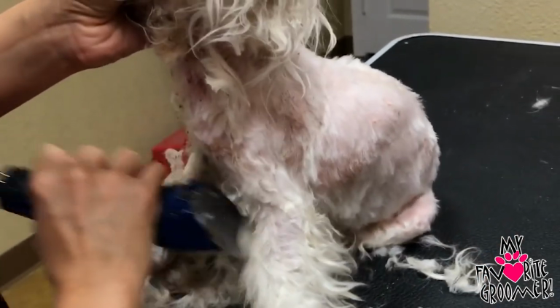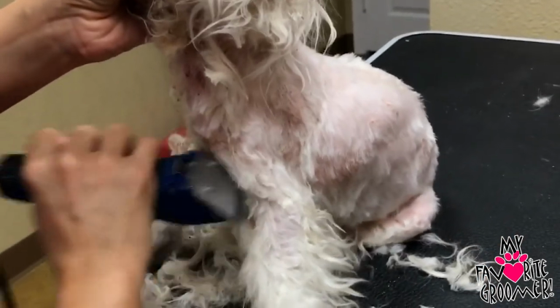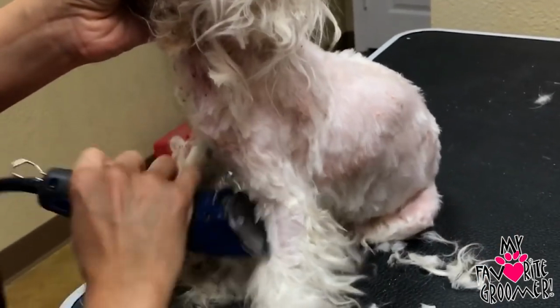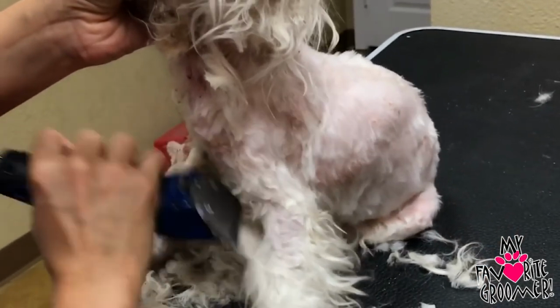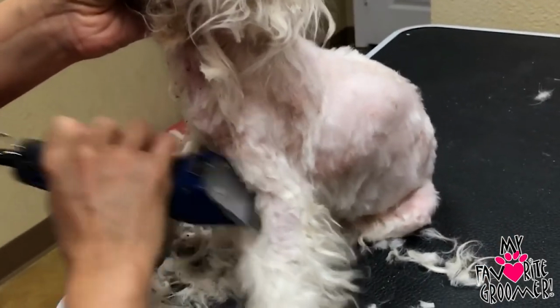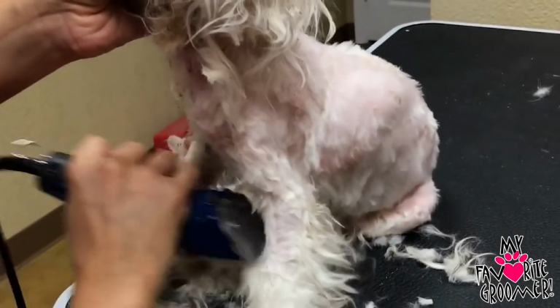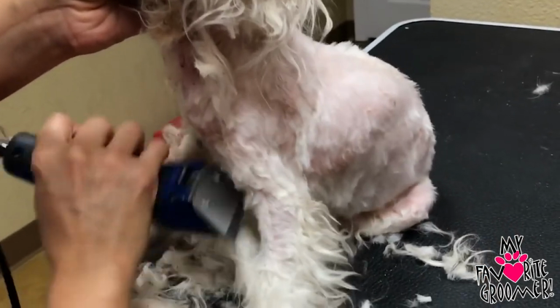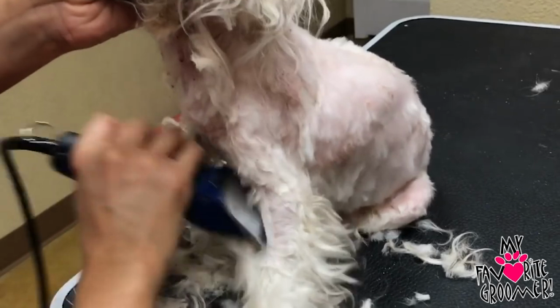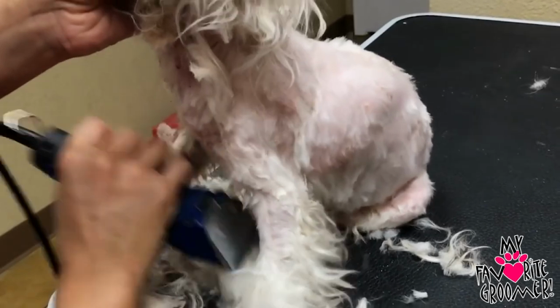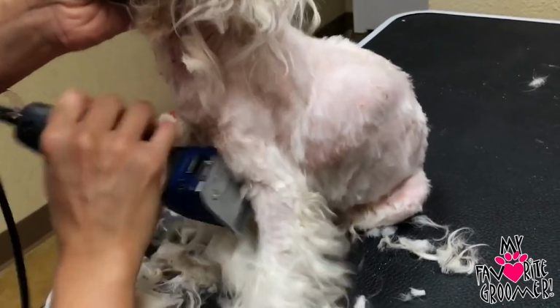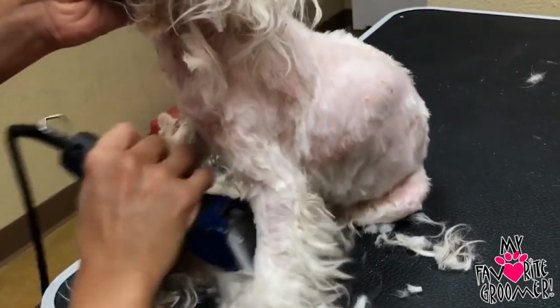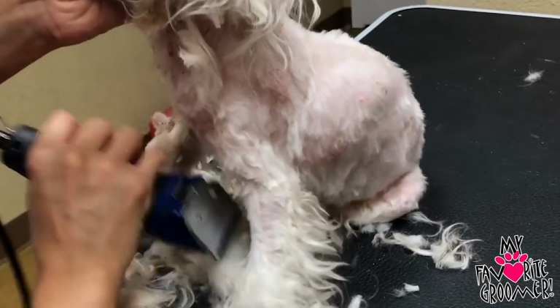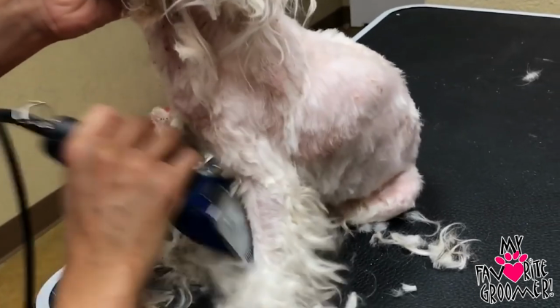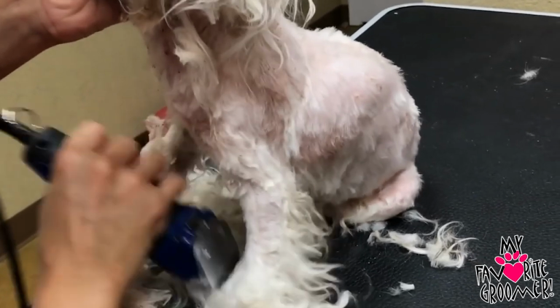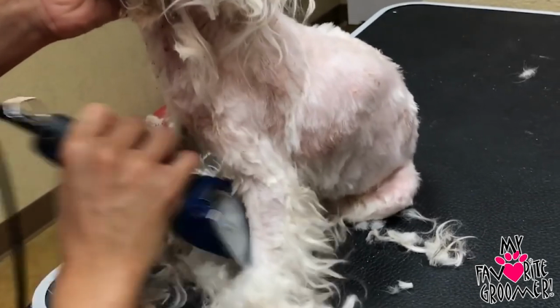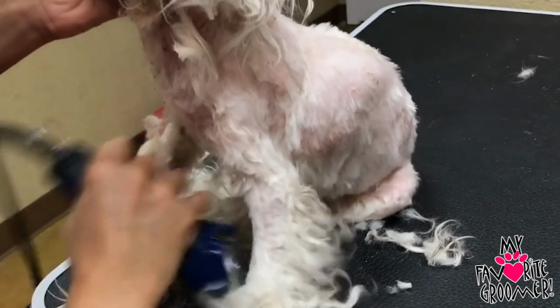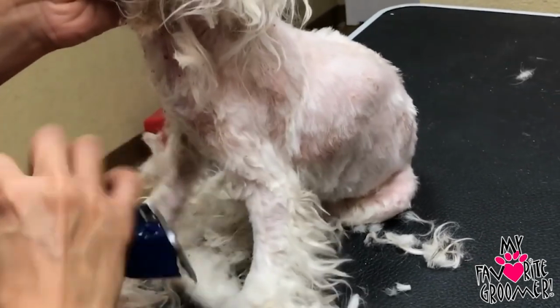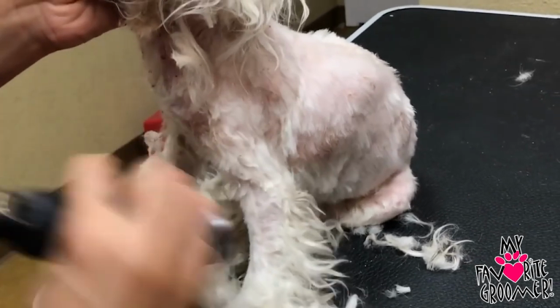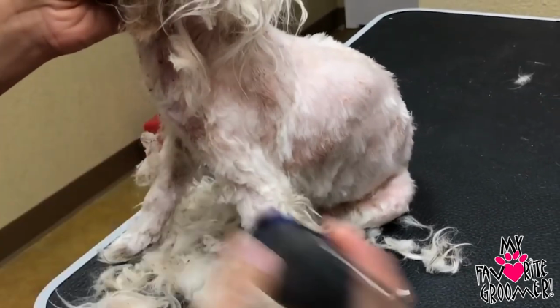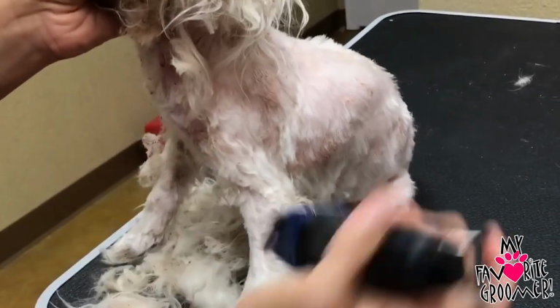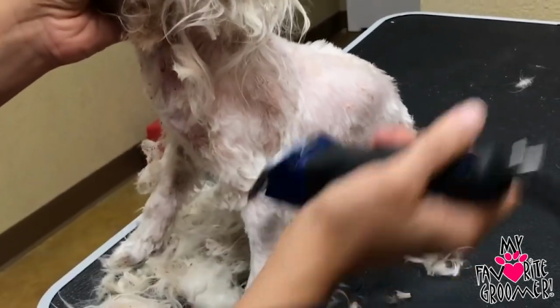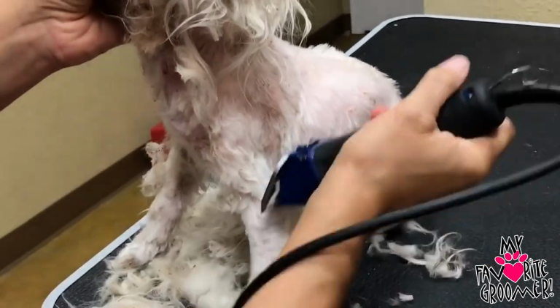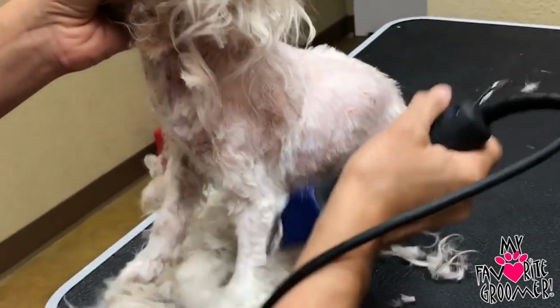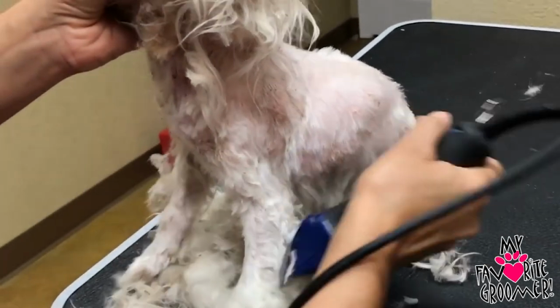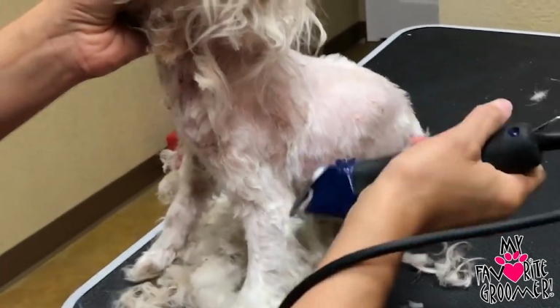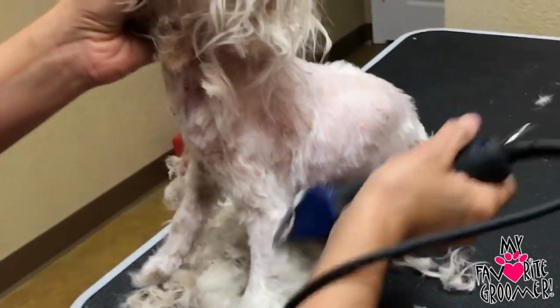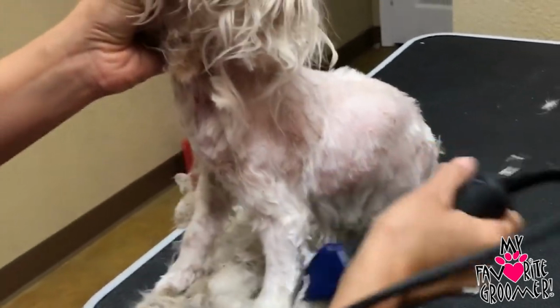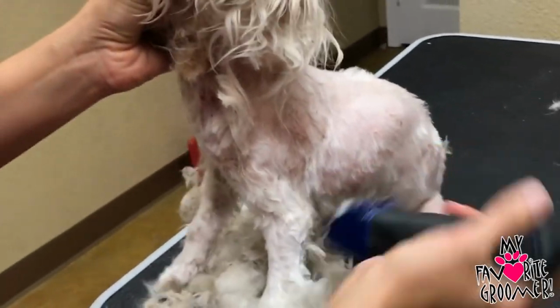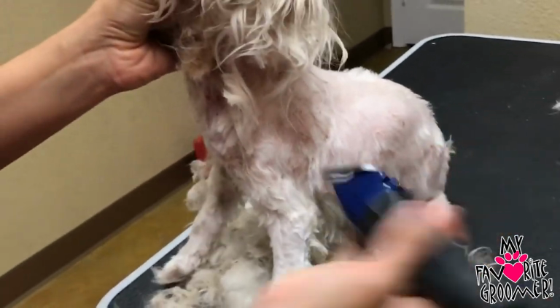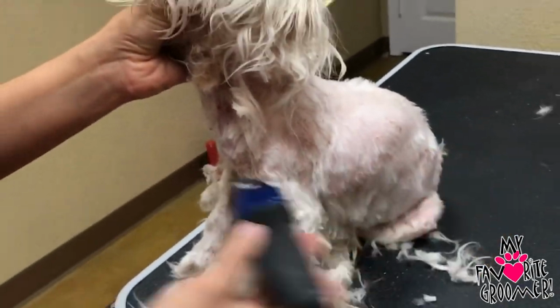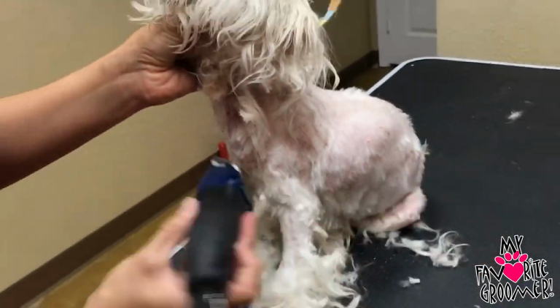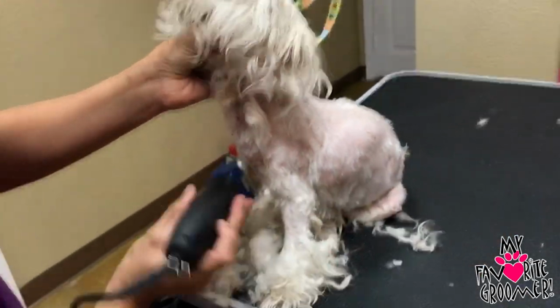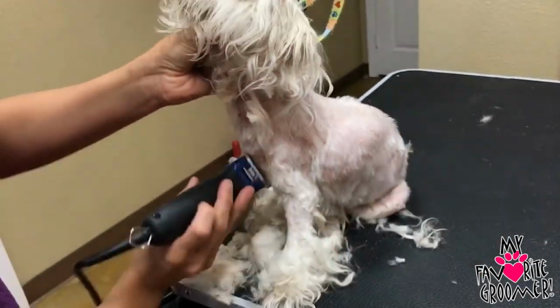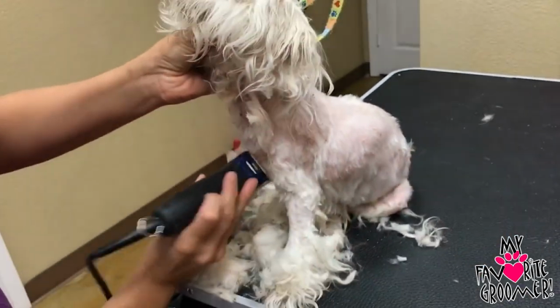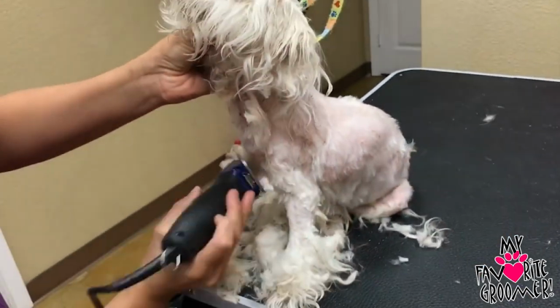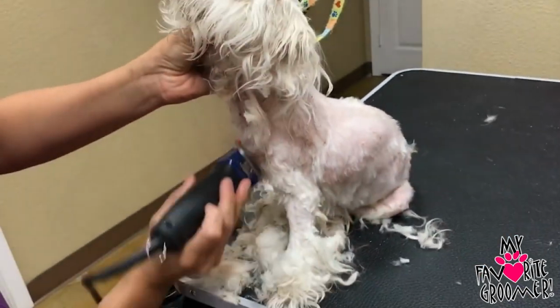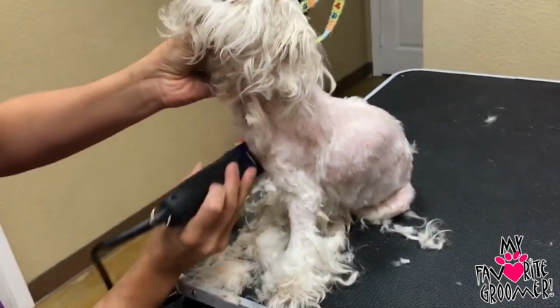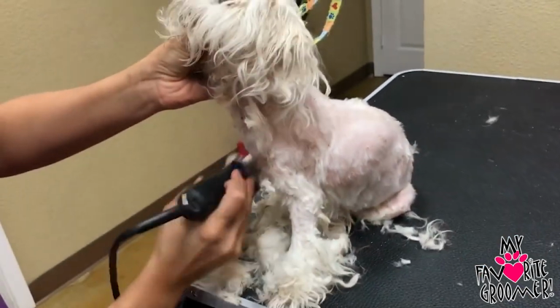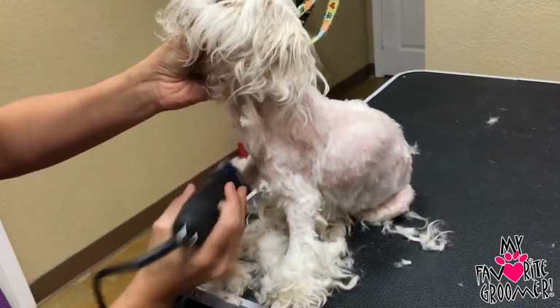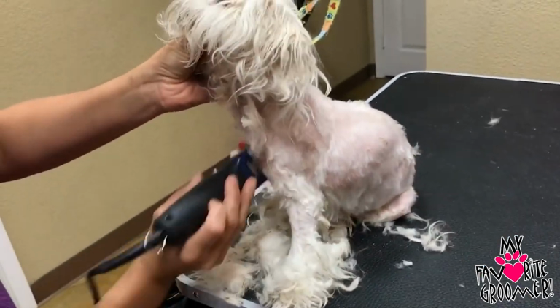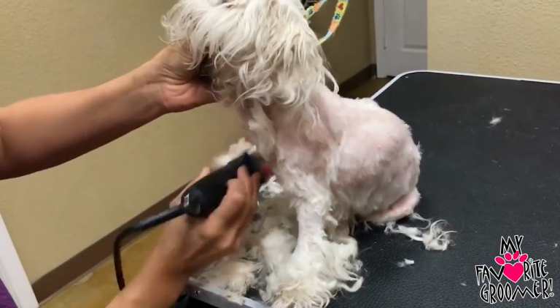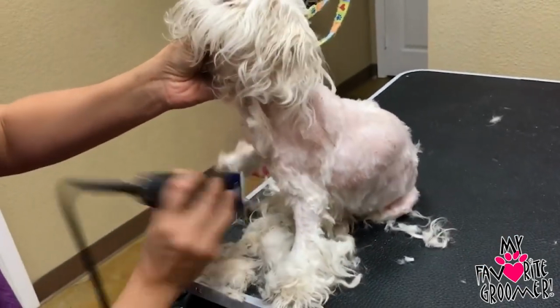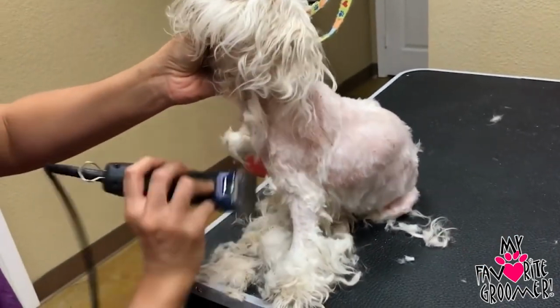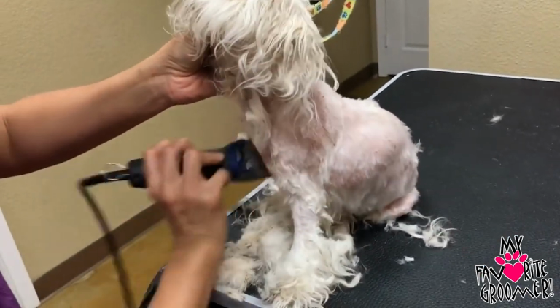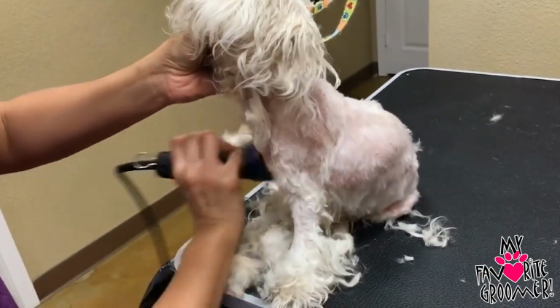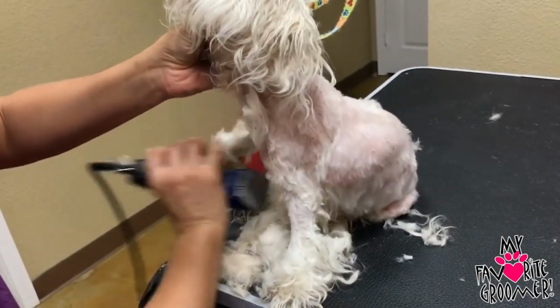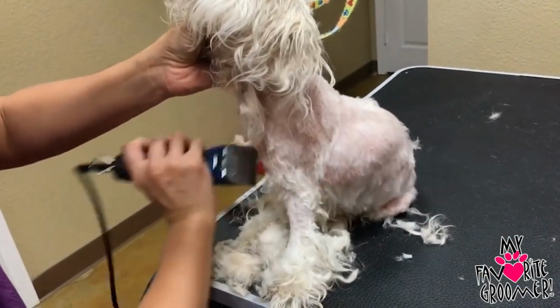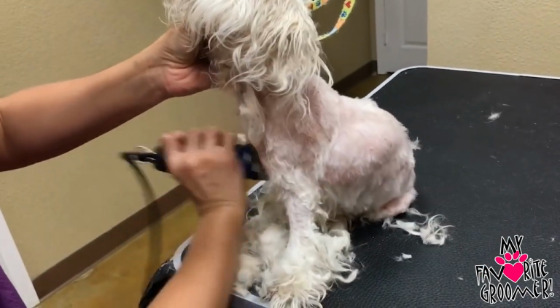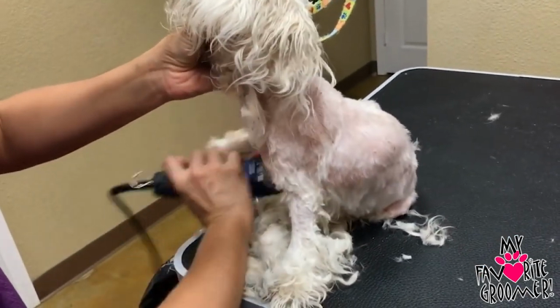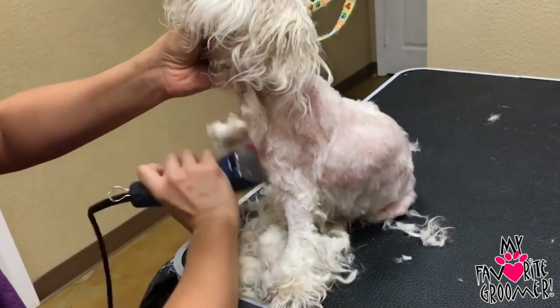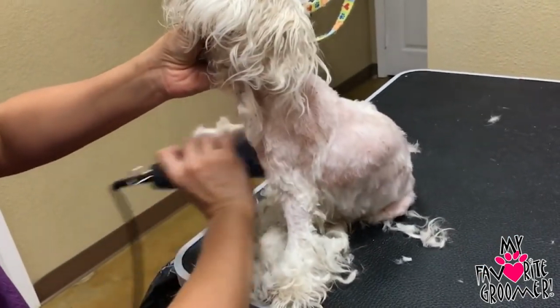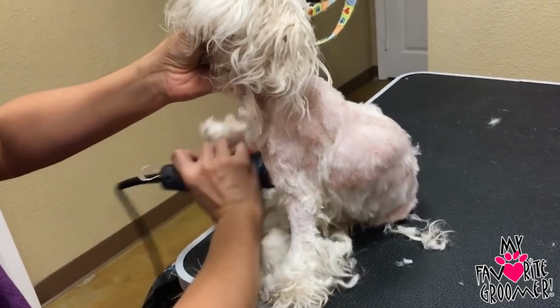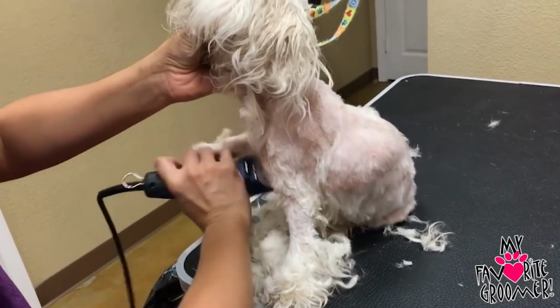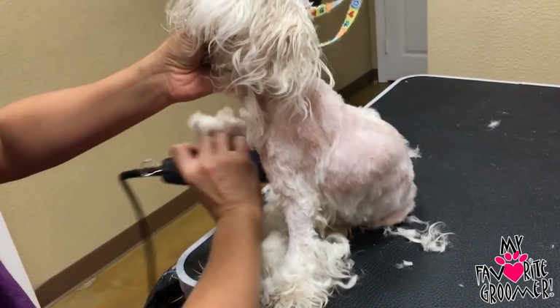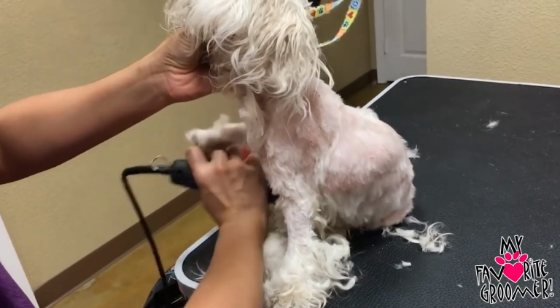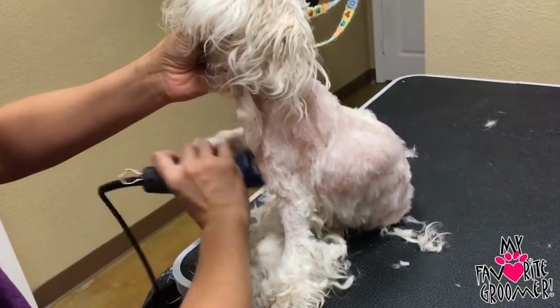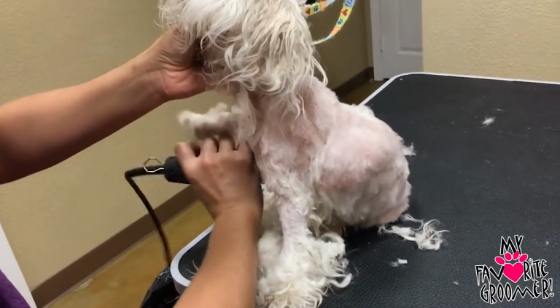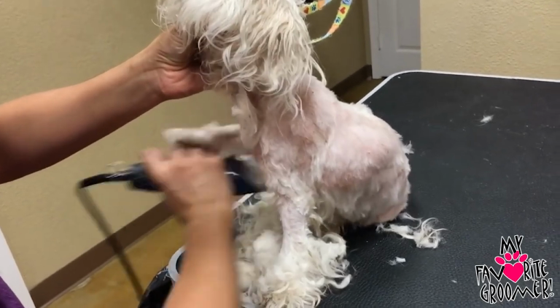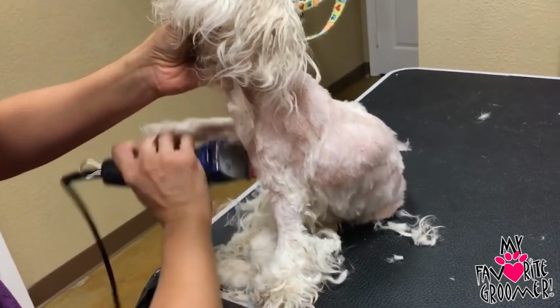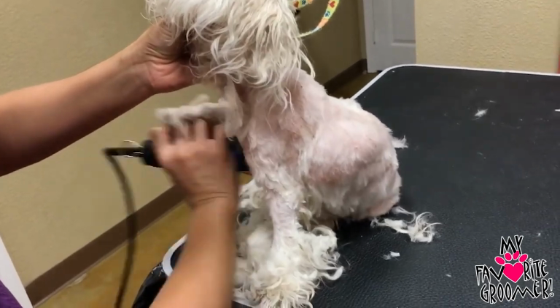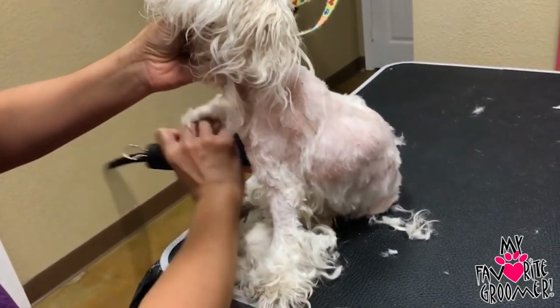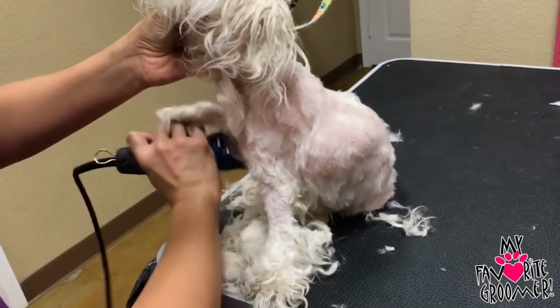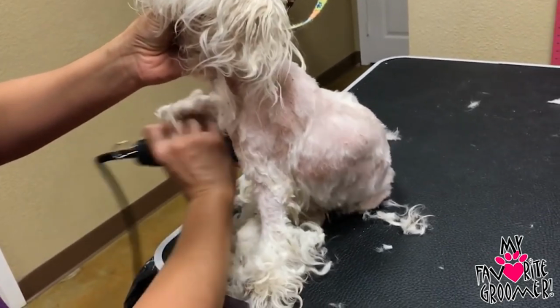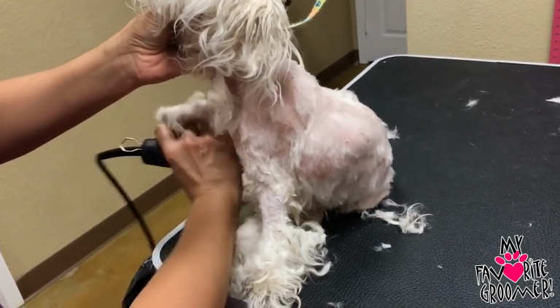I'm holding her jaw there. Hold the jawbone when you're working like this — not the esophagus.